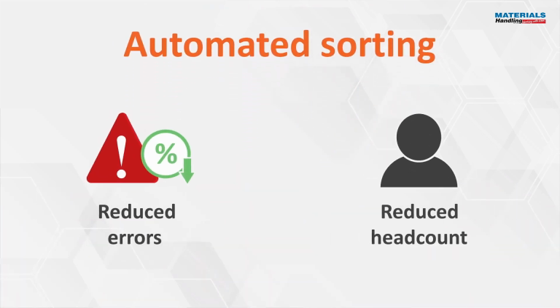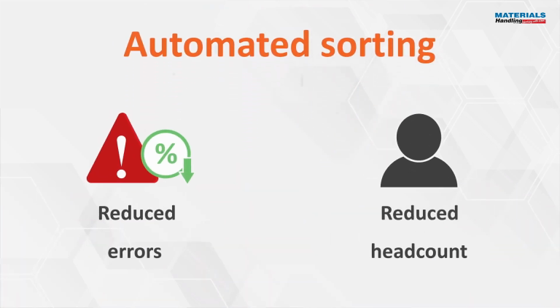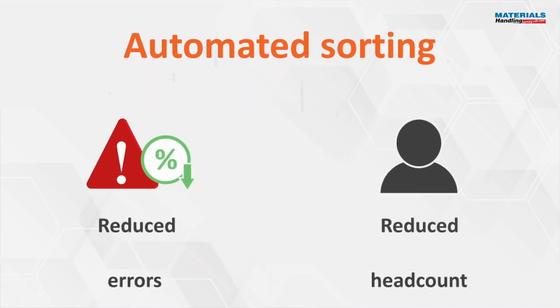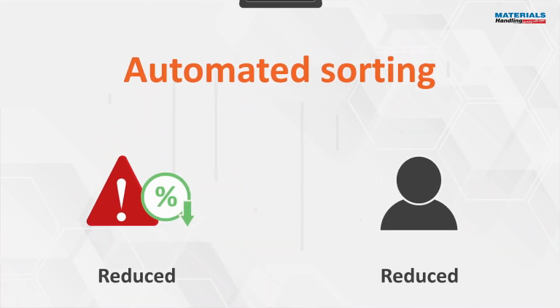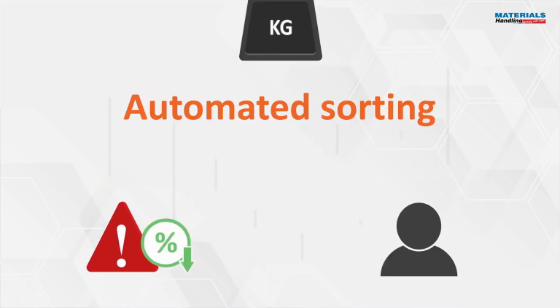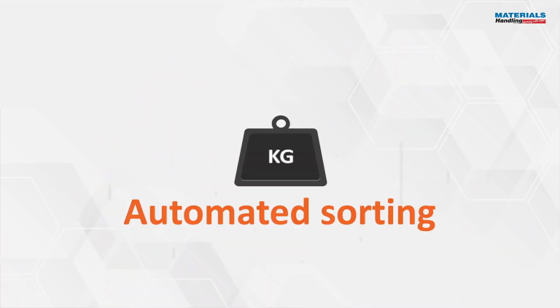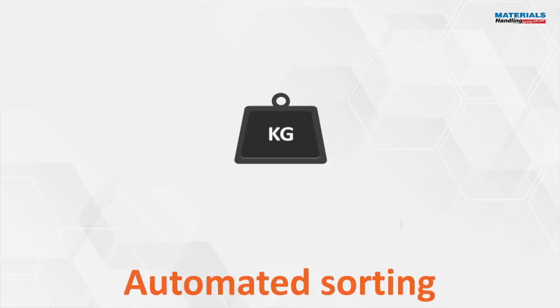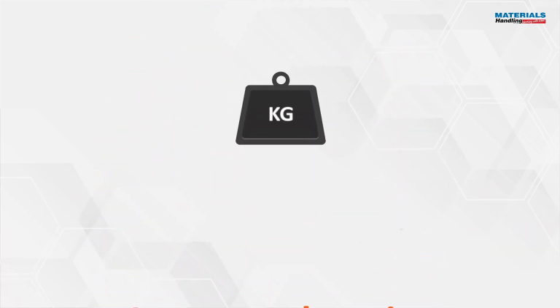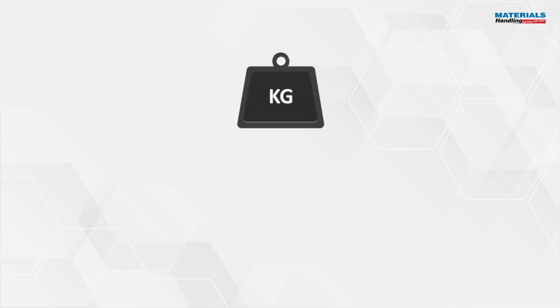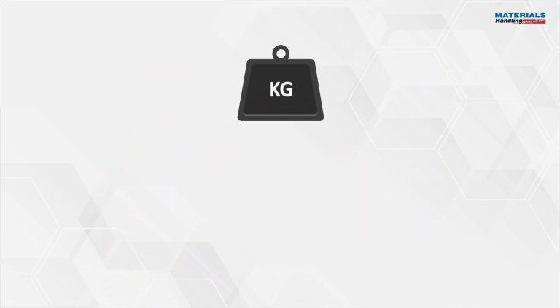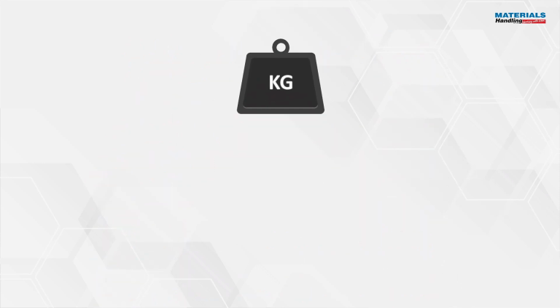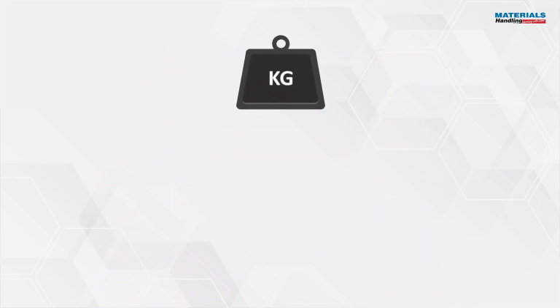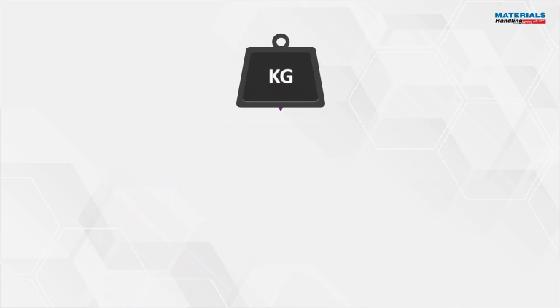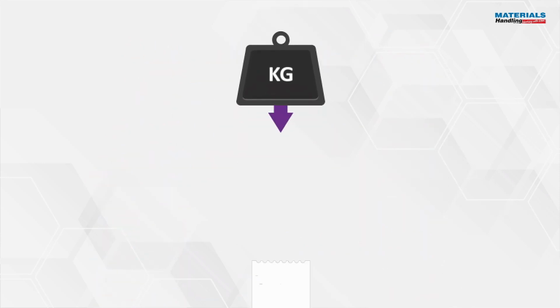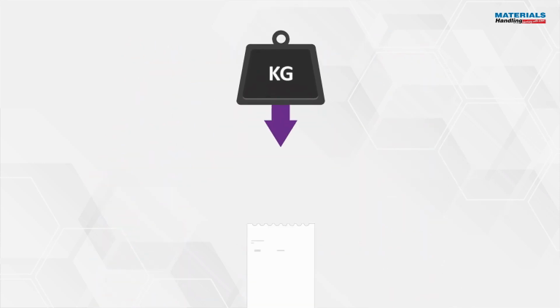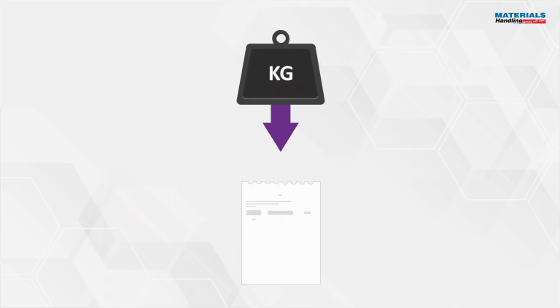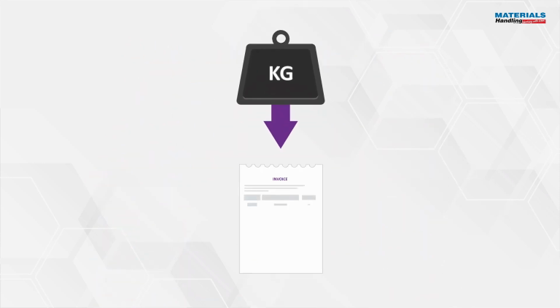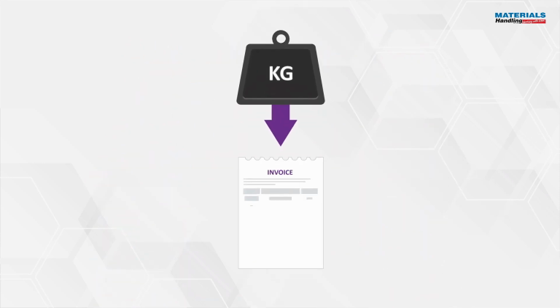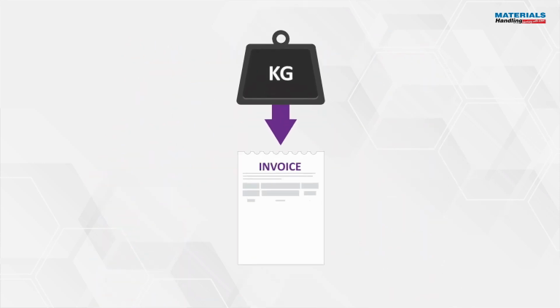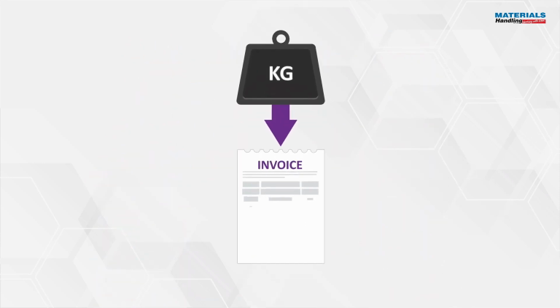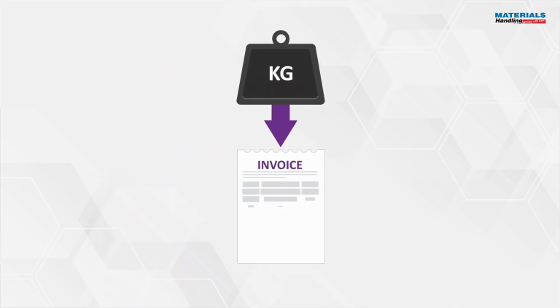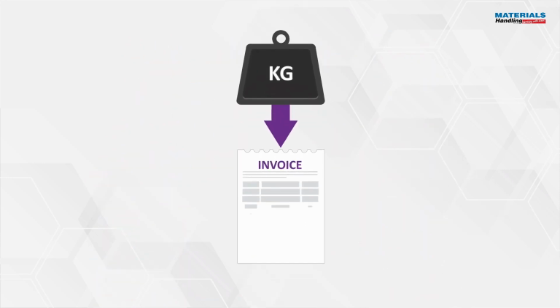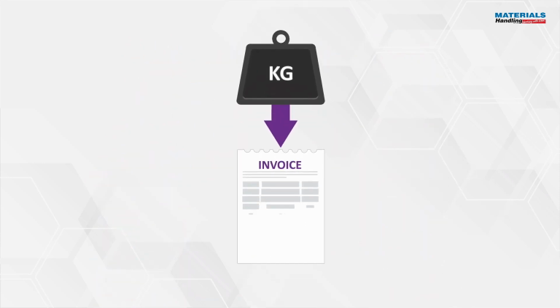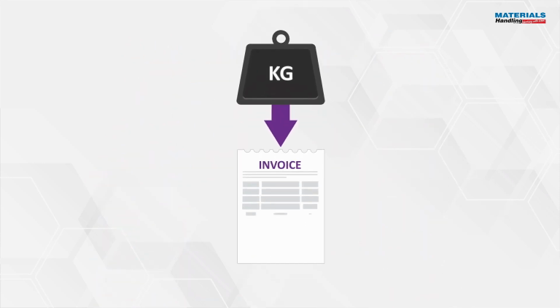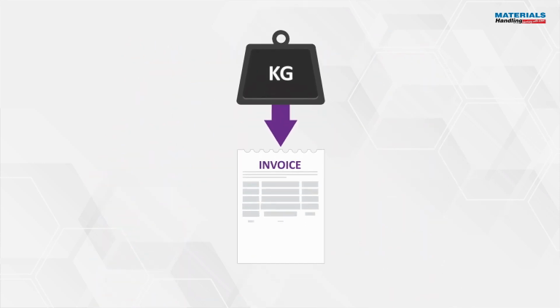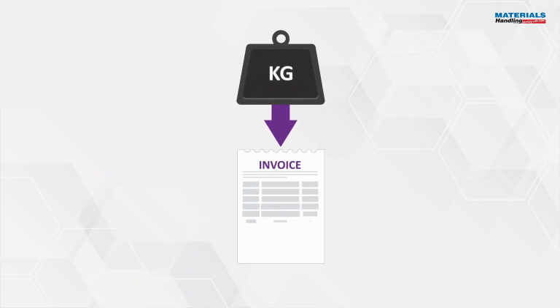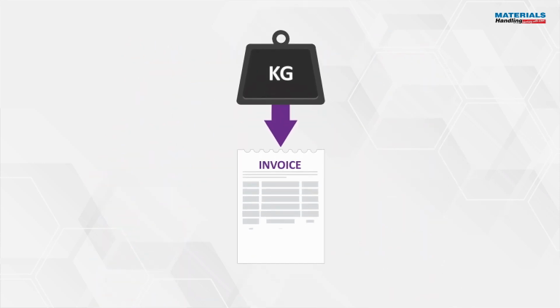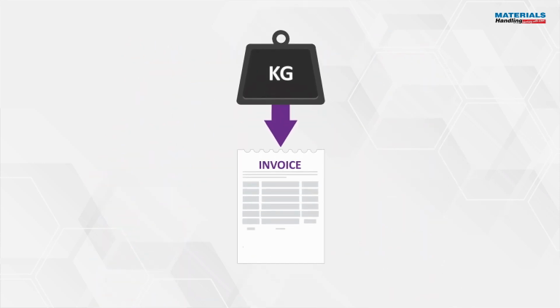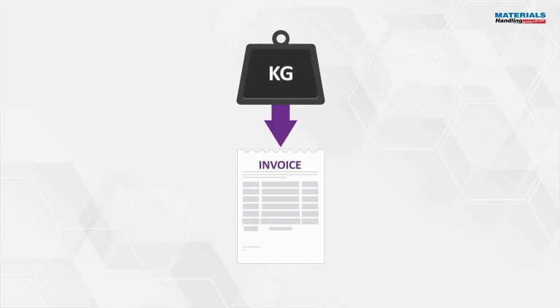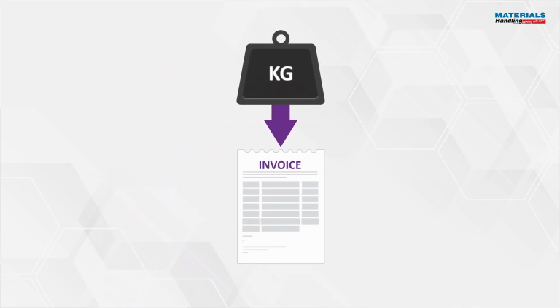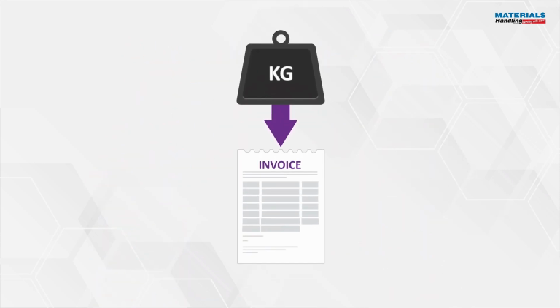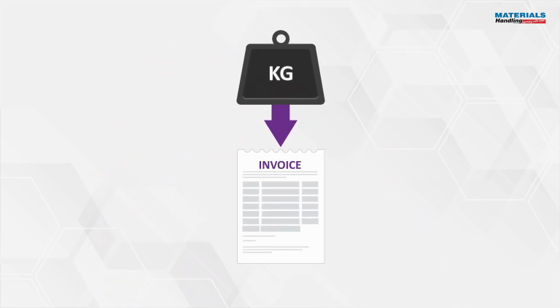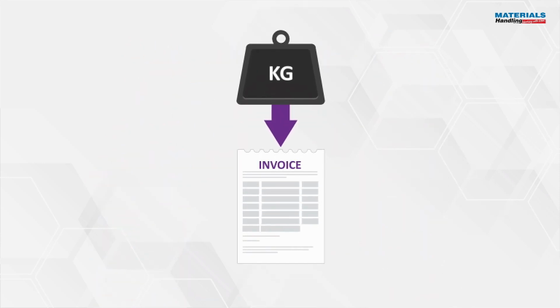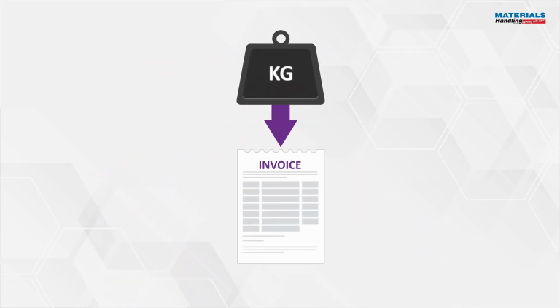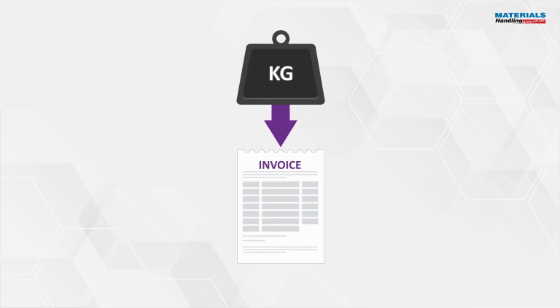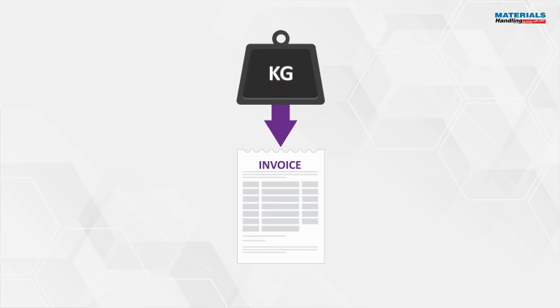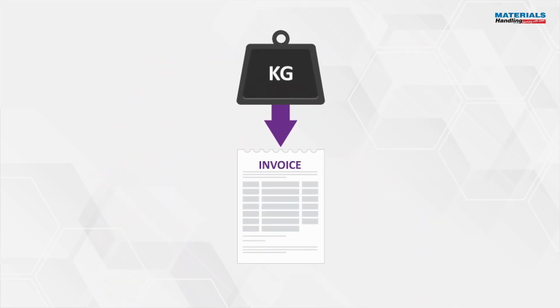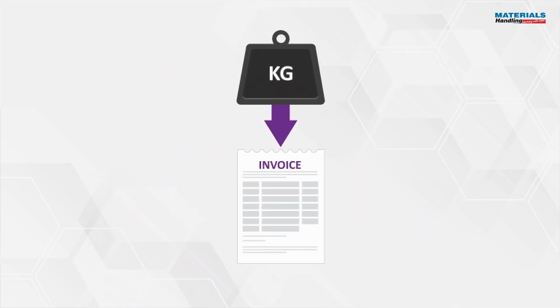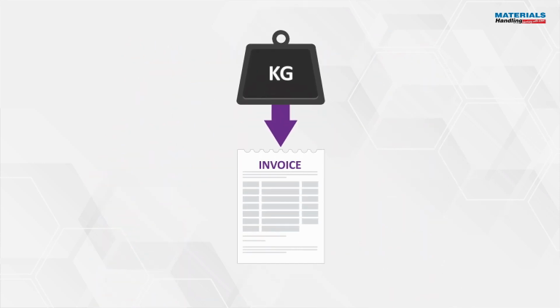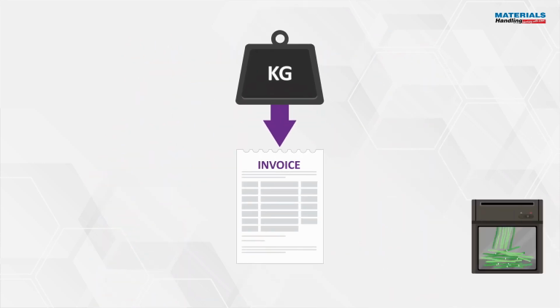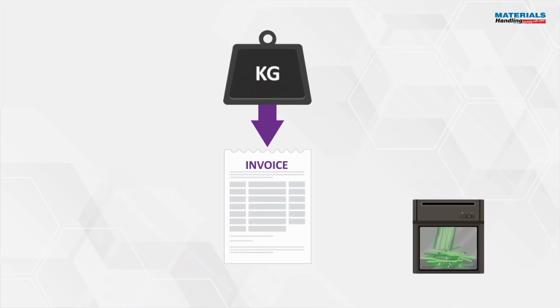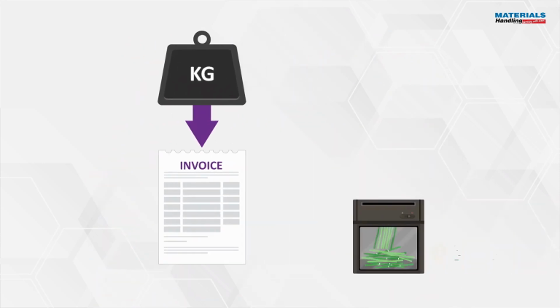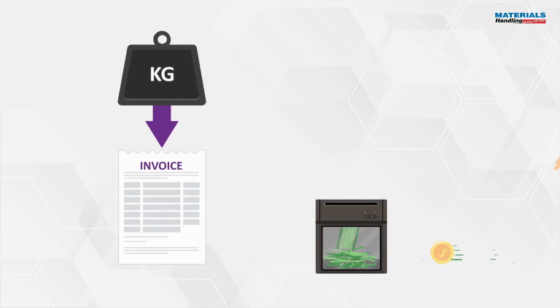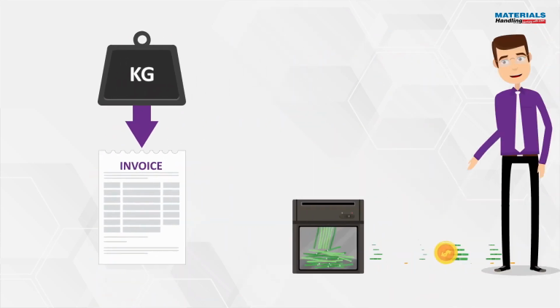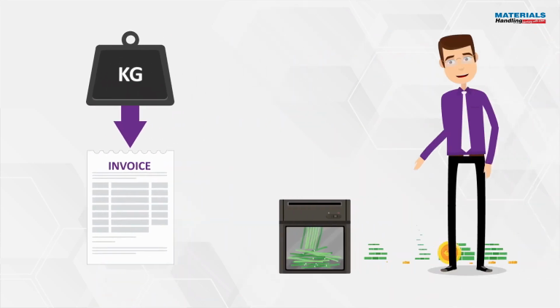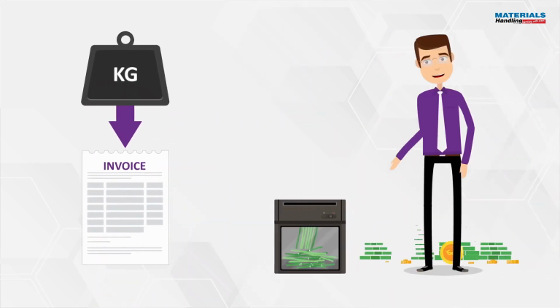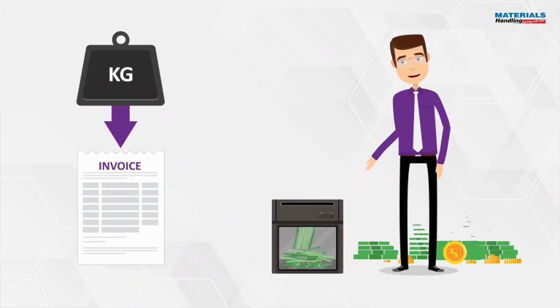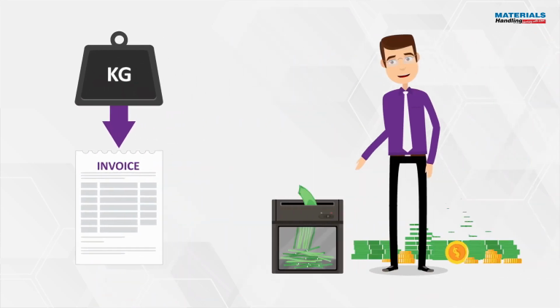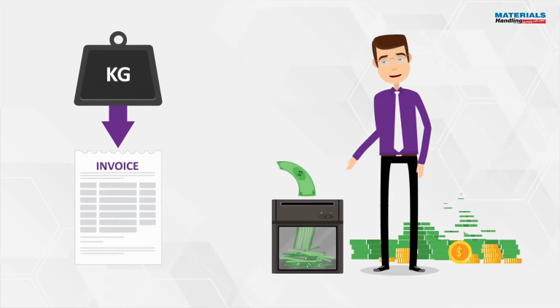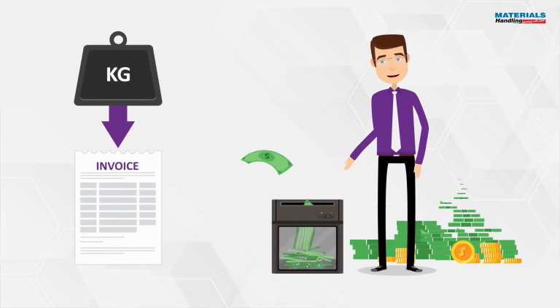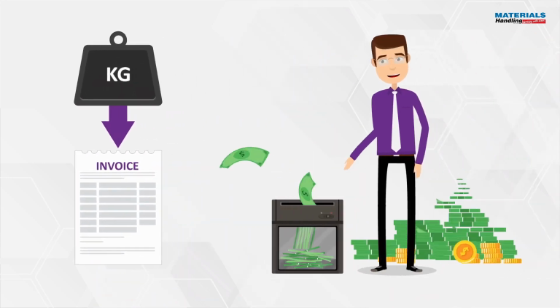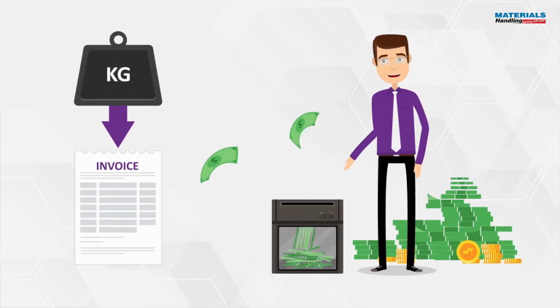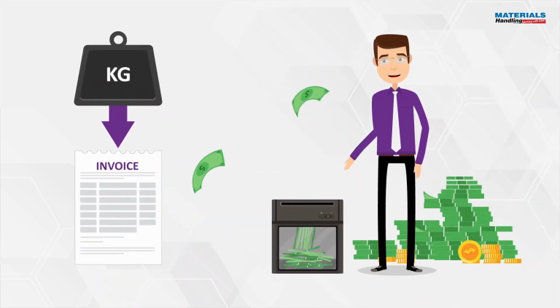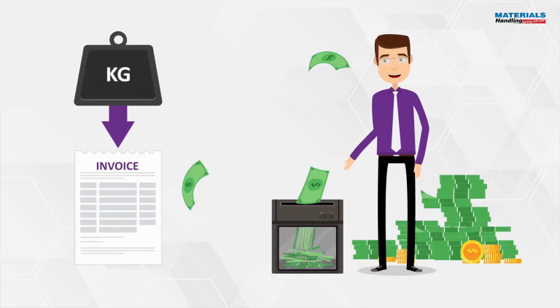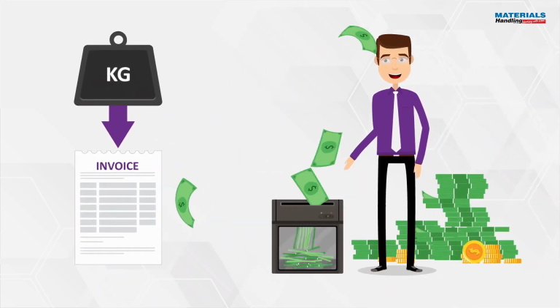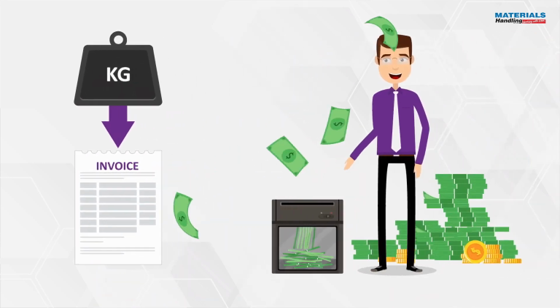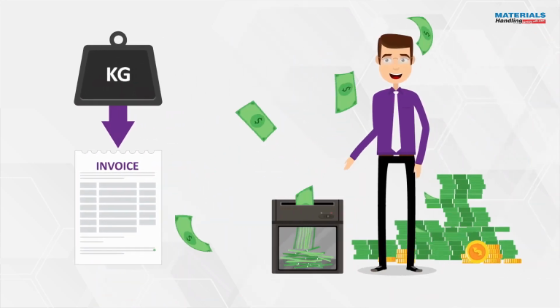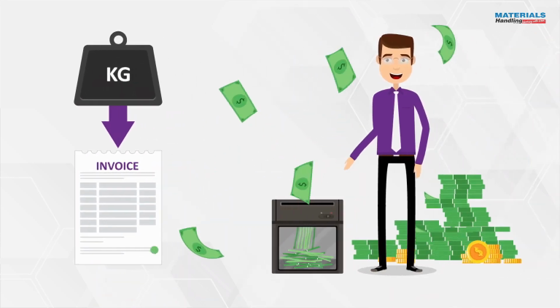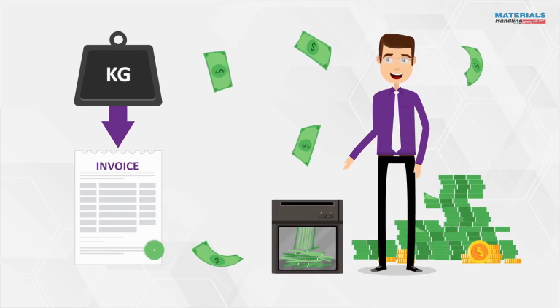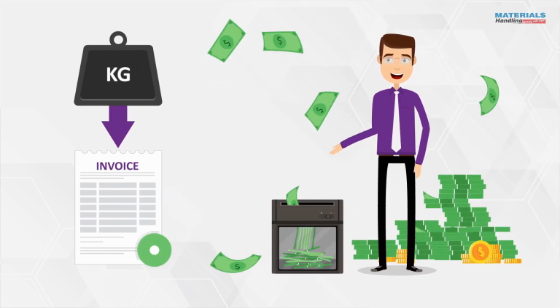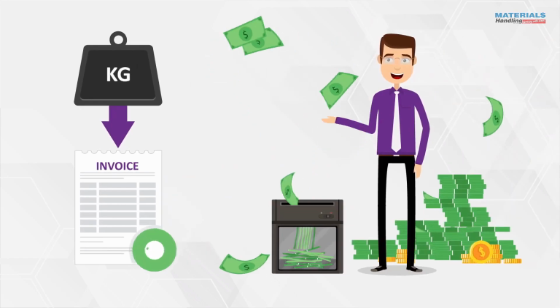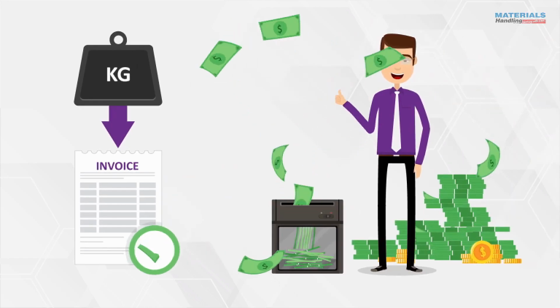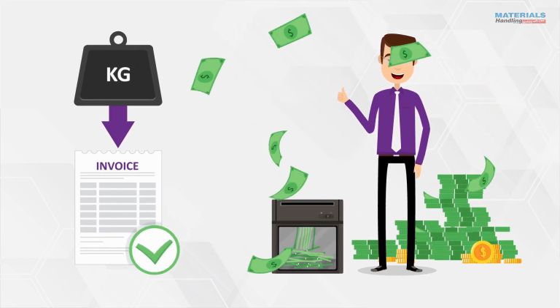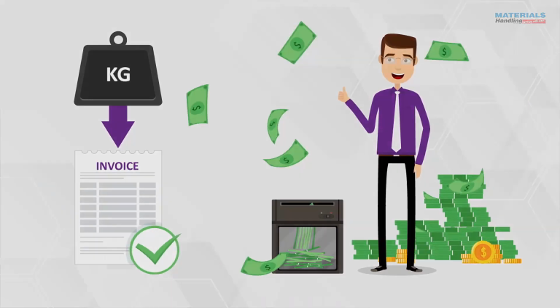Knowing the volume weight of every parcel enables accurate invoicing, resulting in recovery of lost revenue.